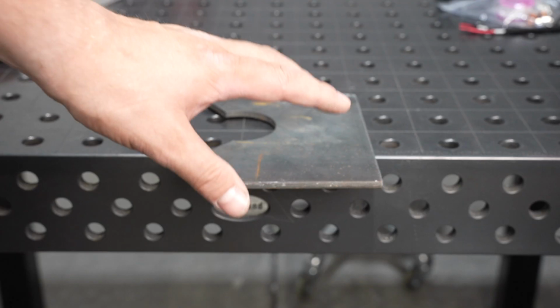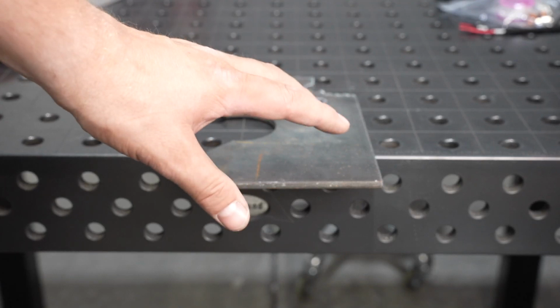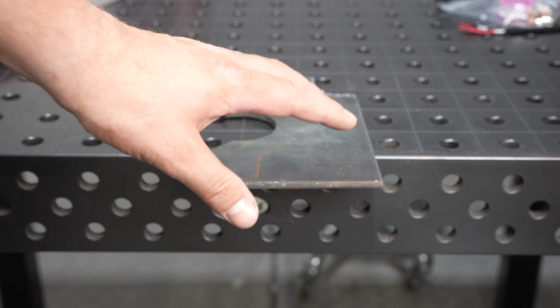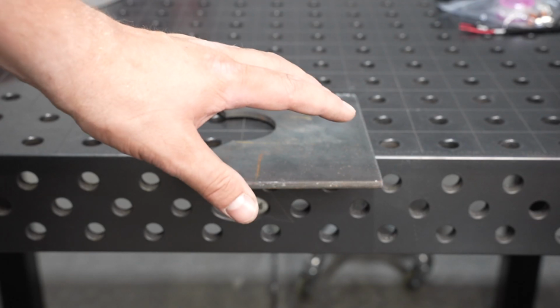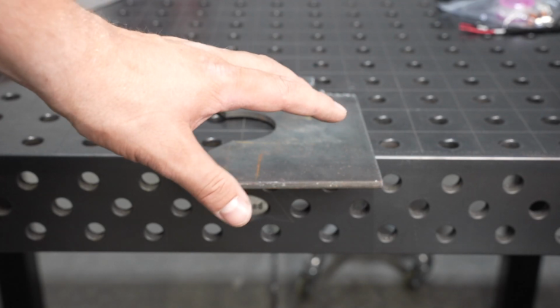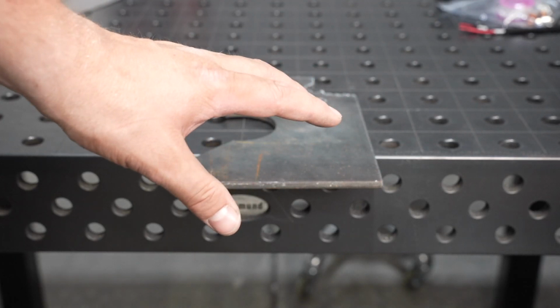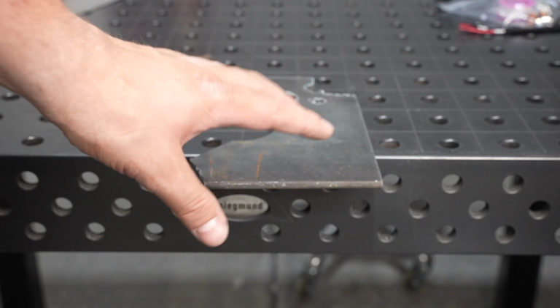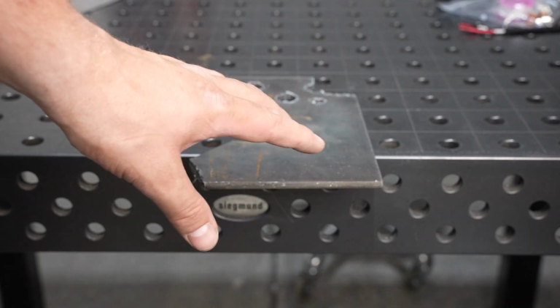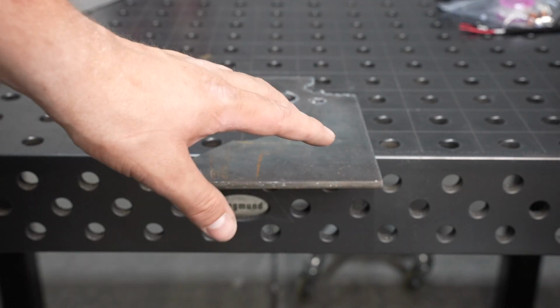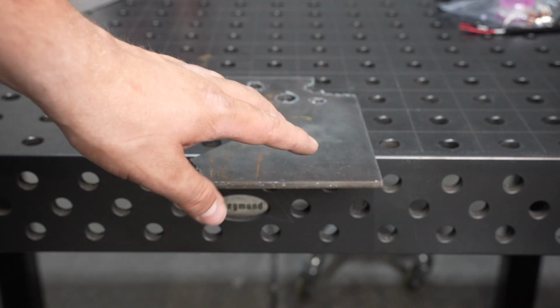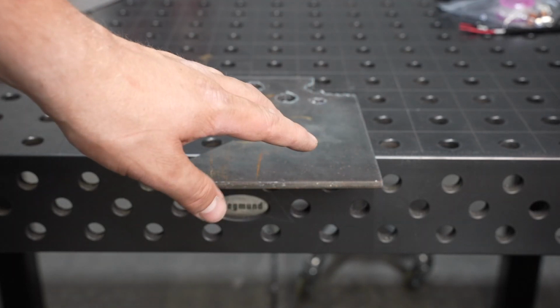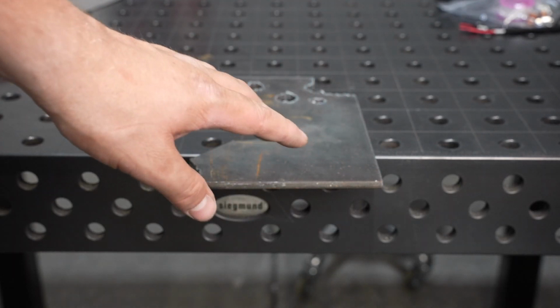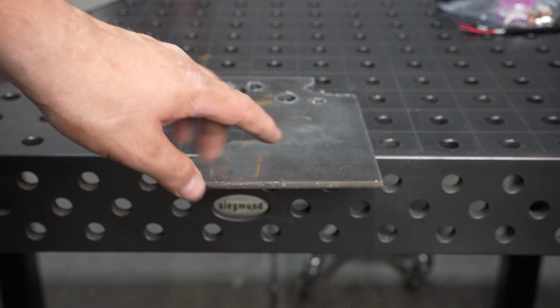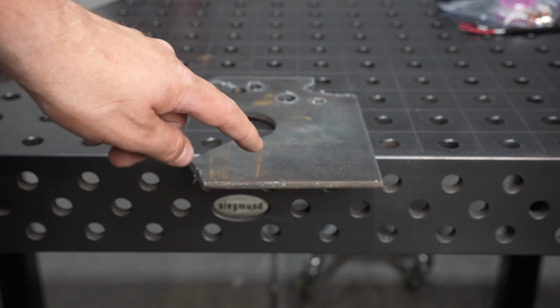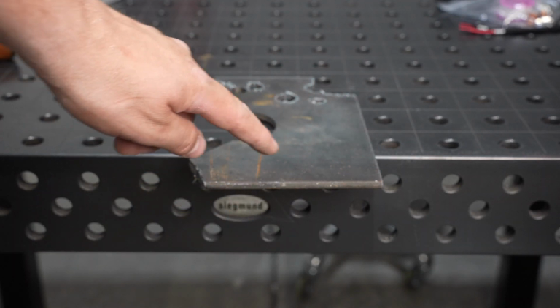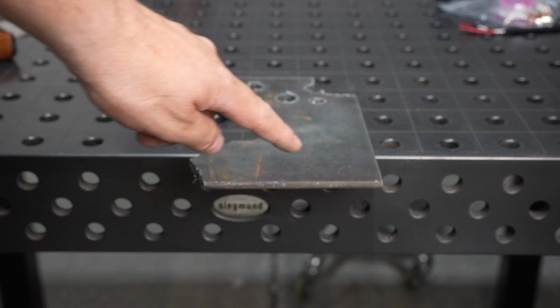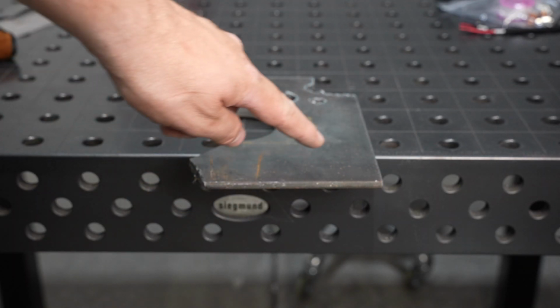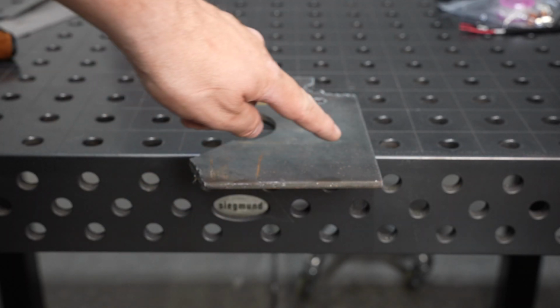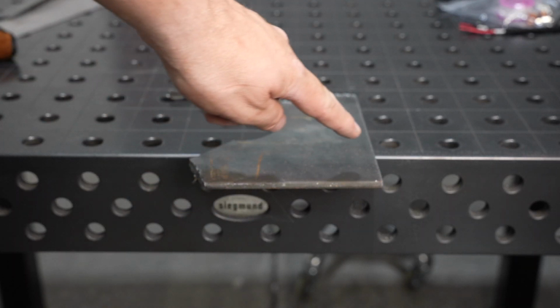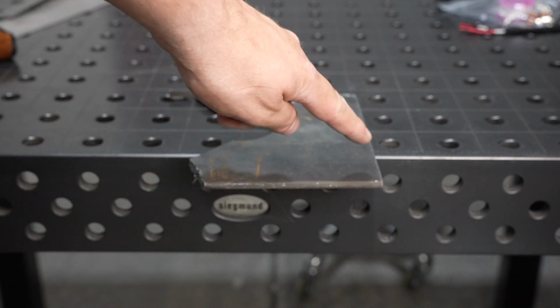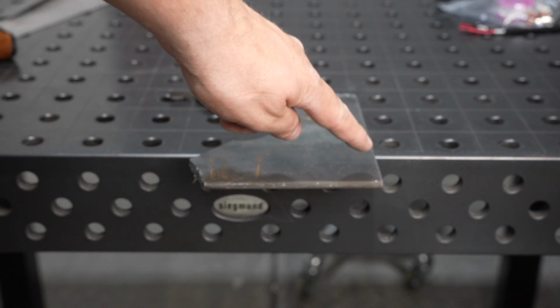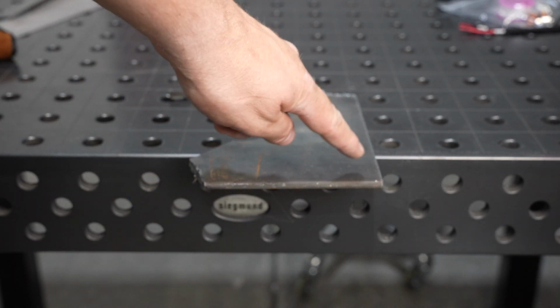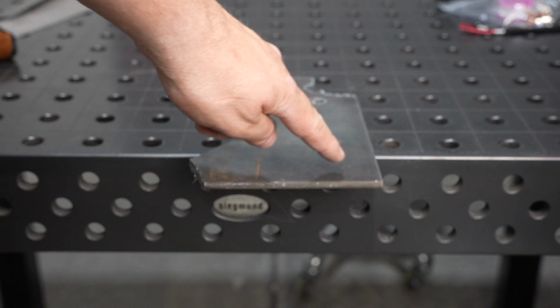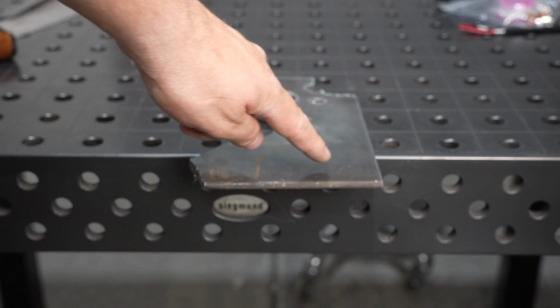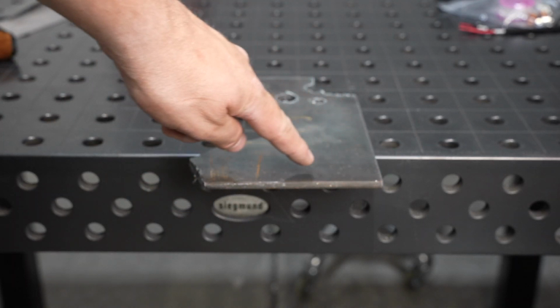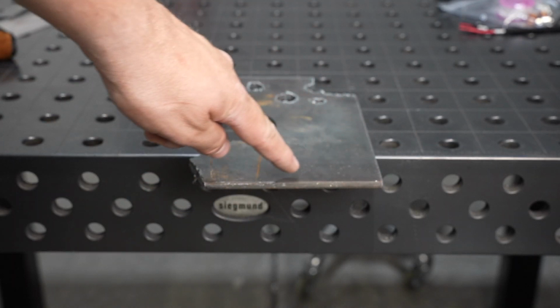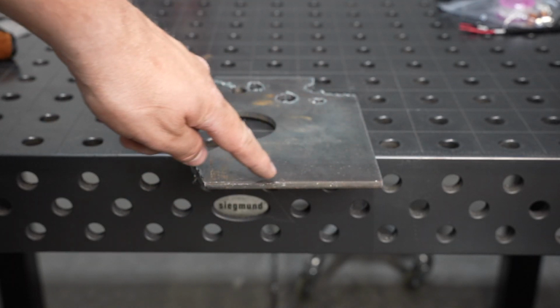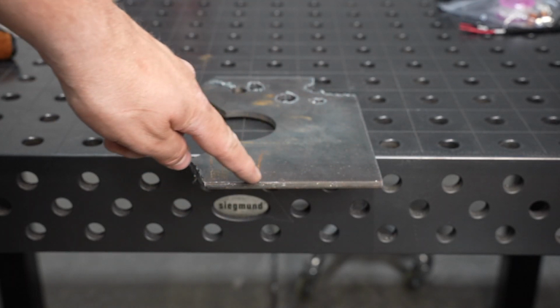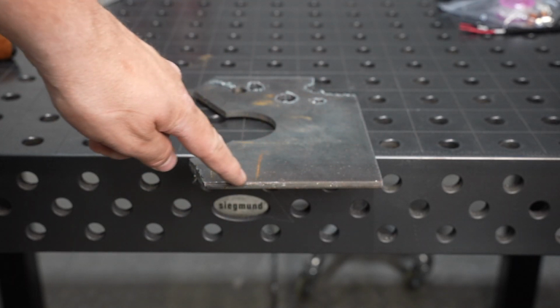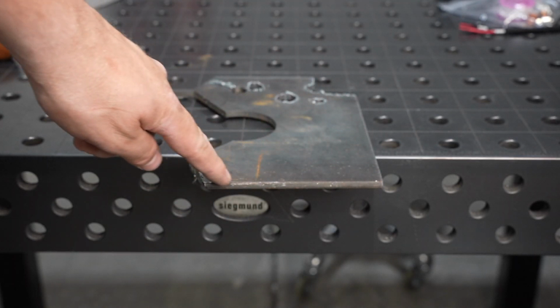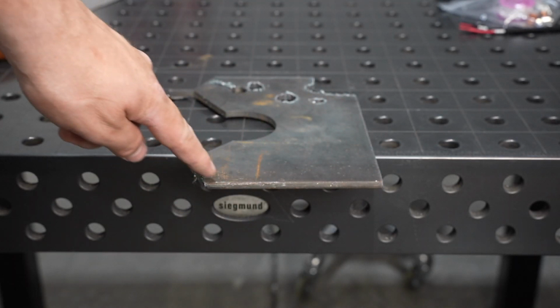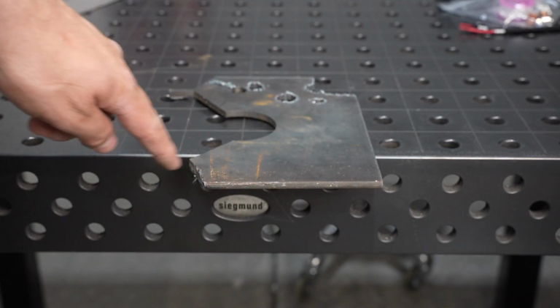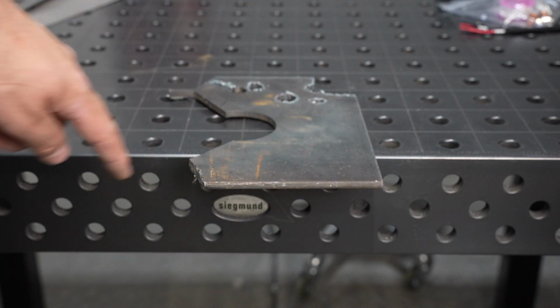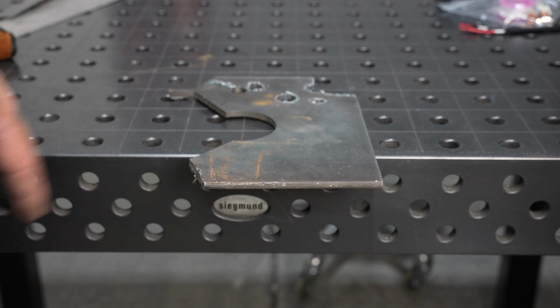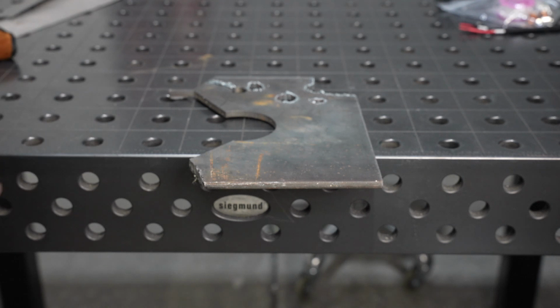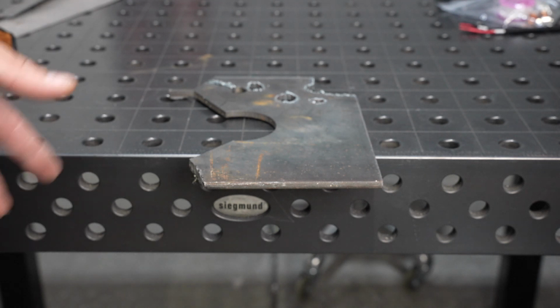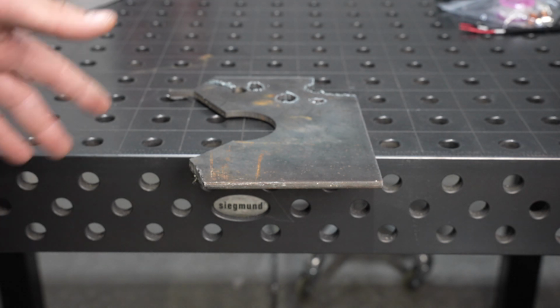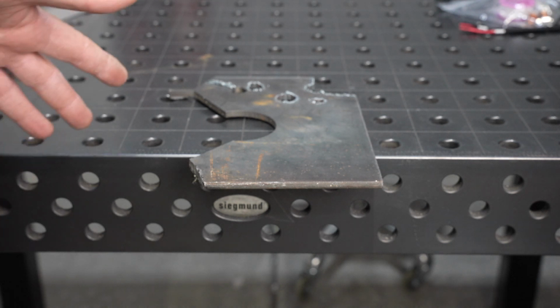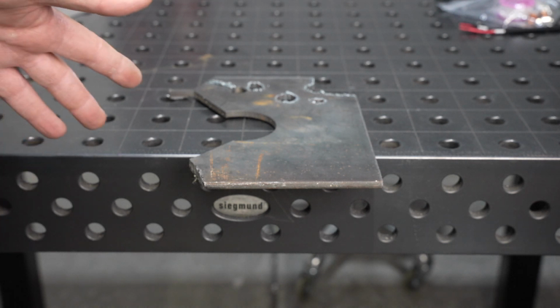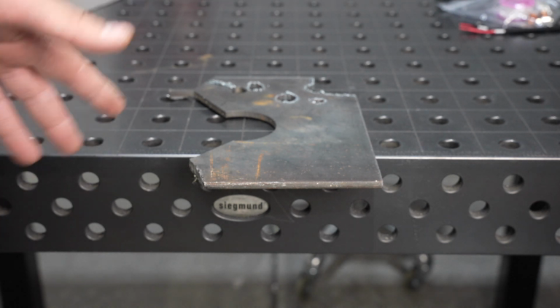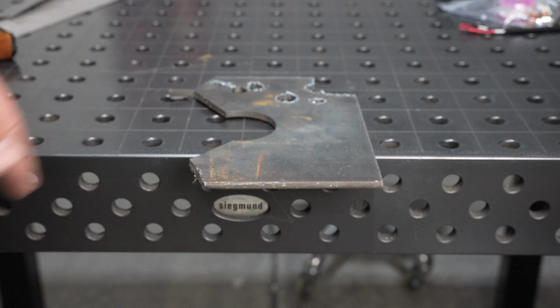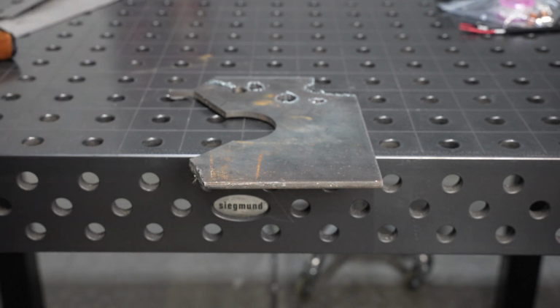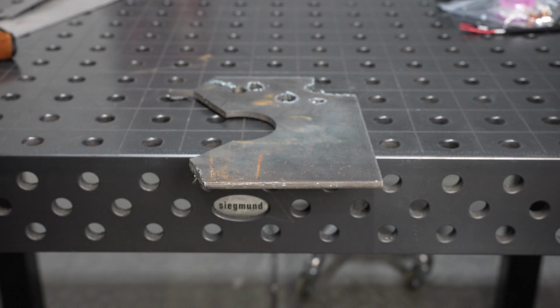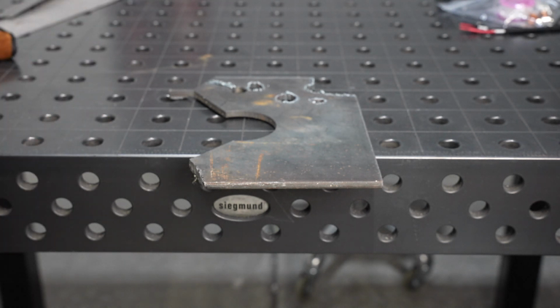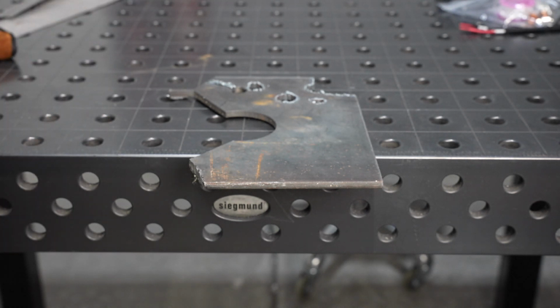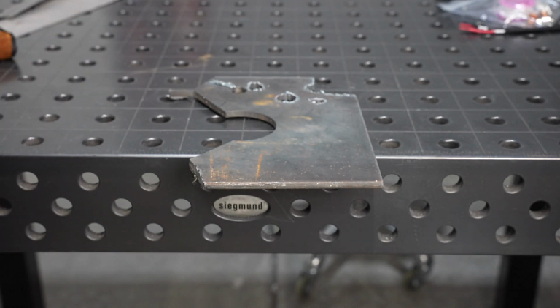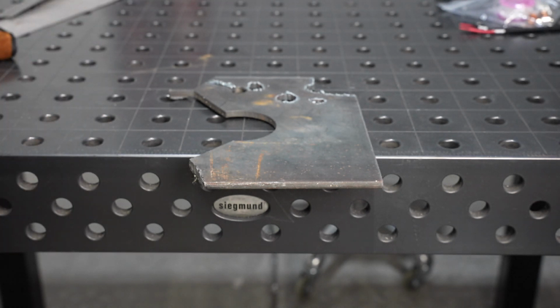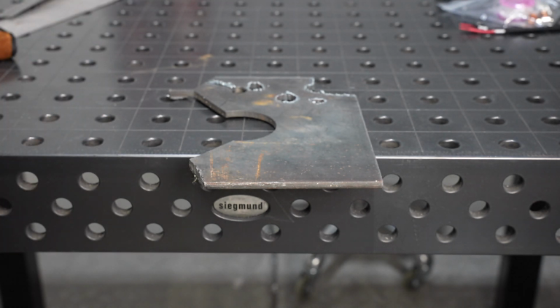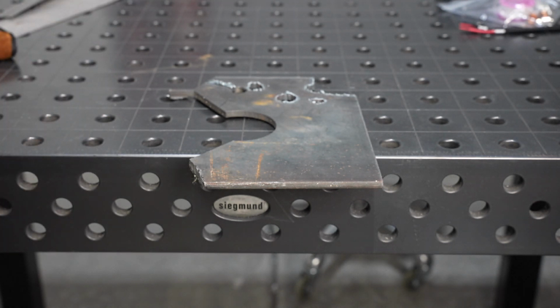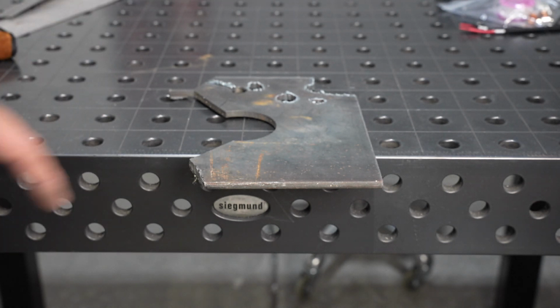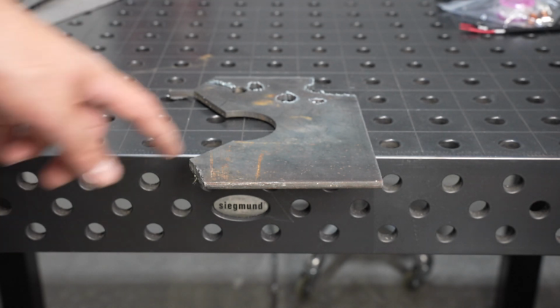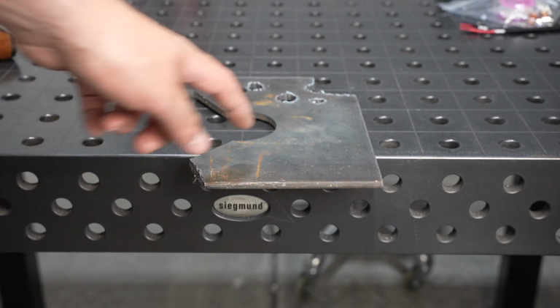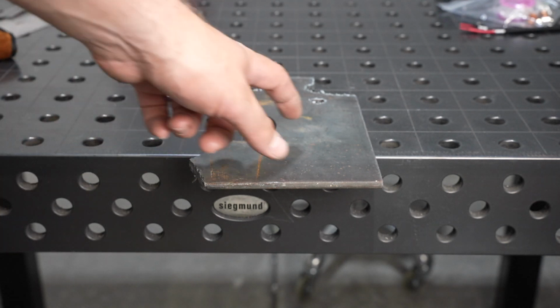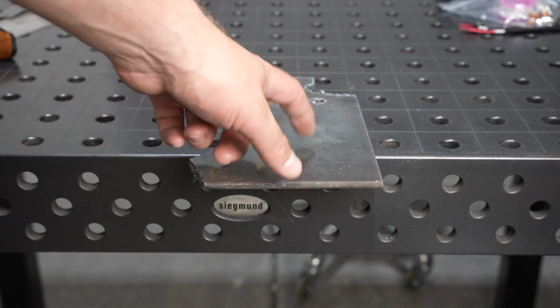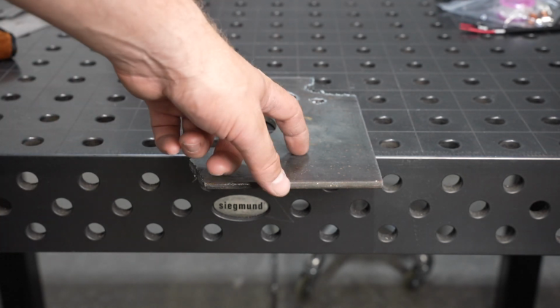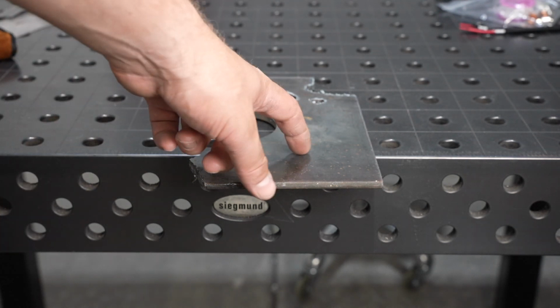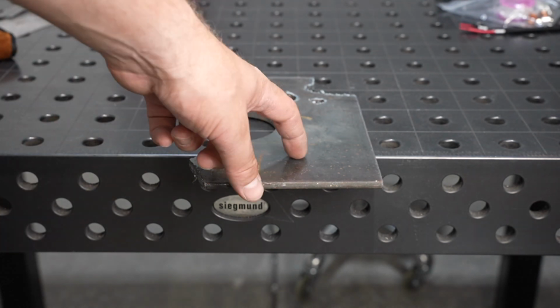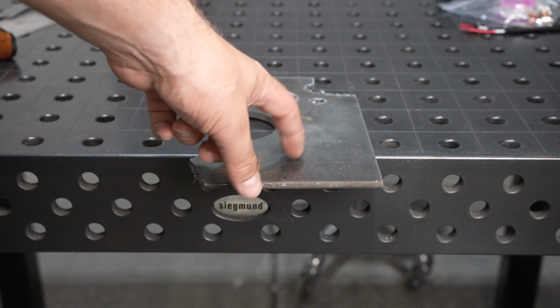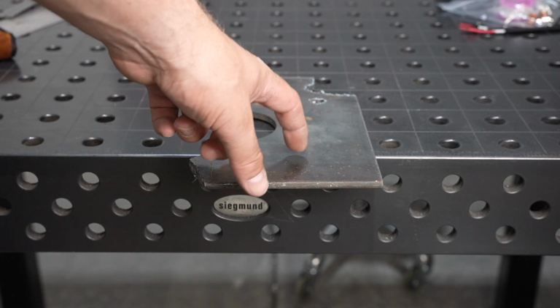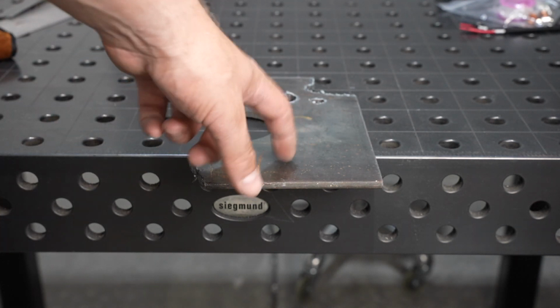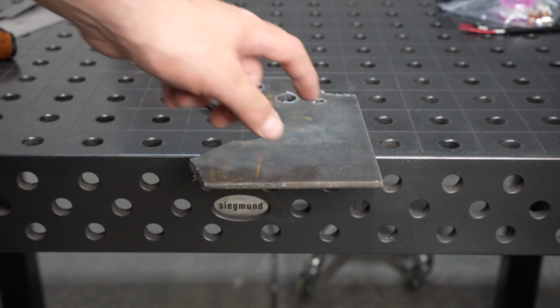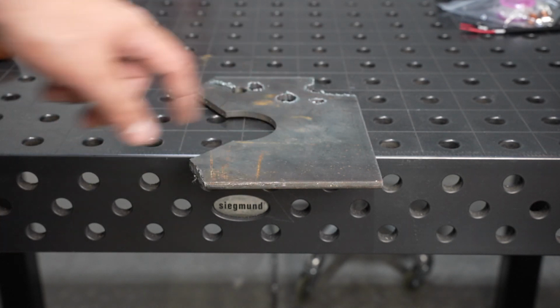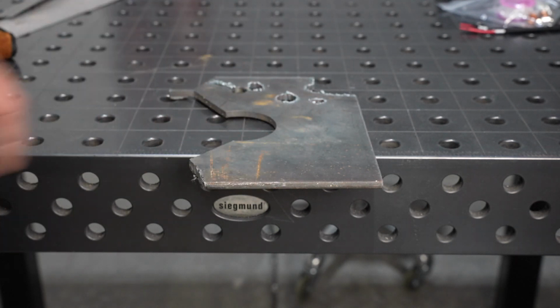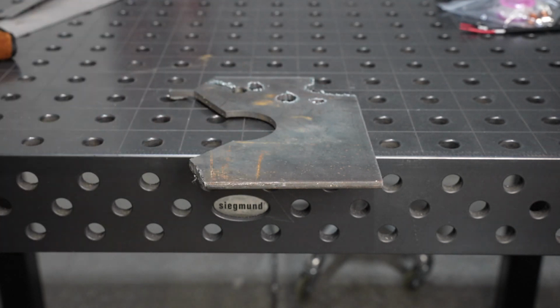Now I've got some quarter inch here. I'm going to try it on just a straight cut and see how that does, as well as a little piercing test.